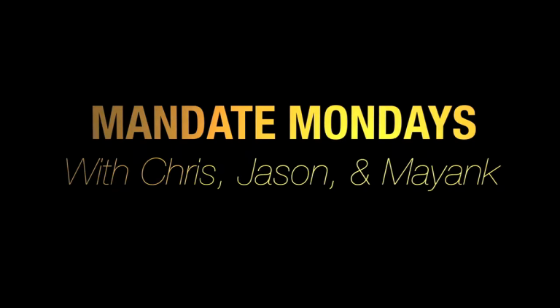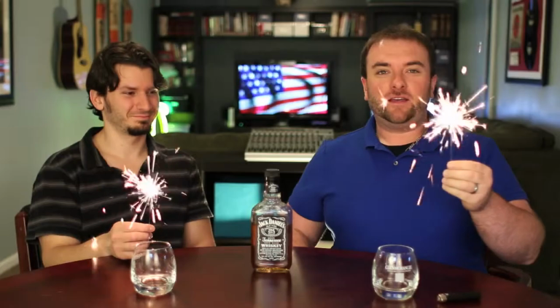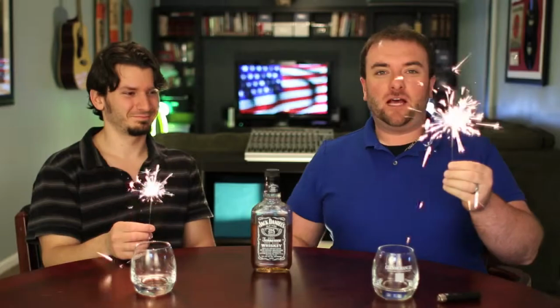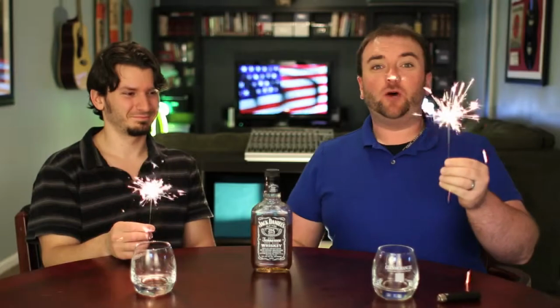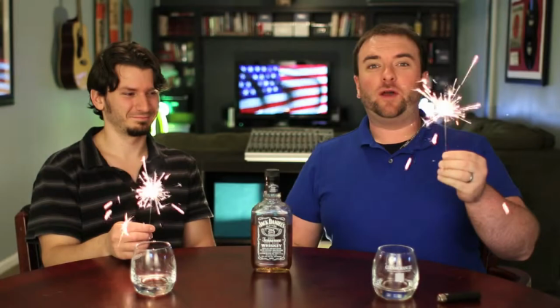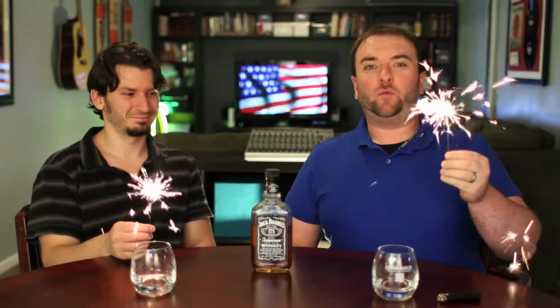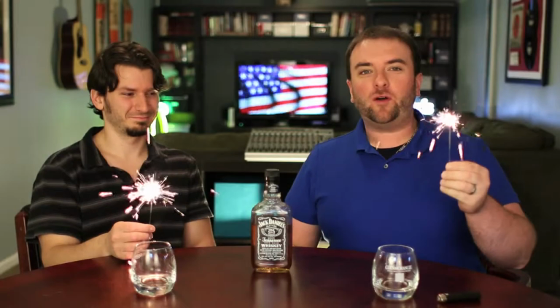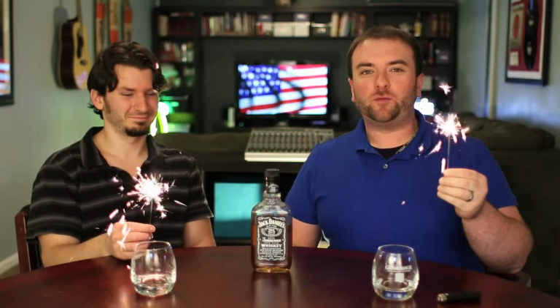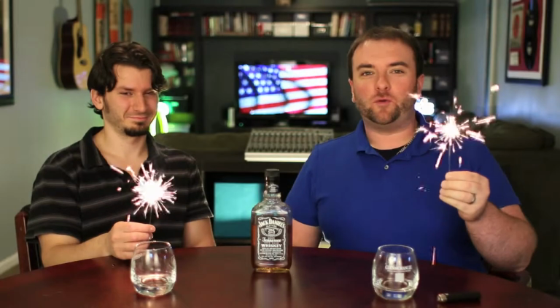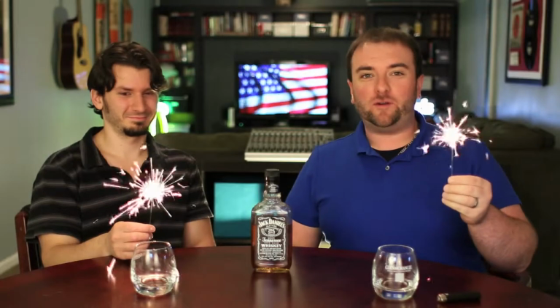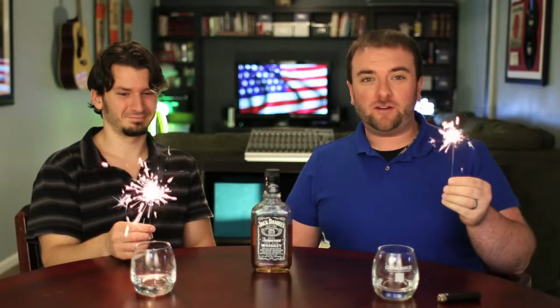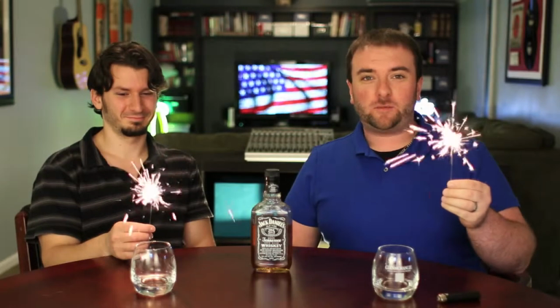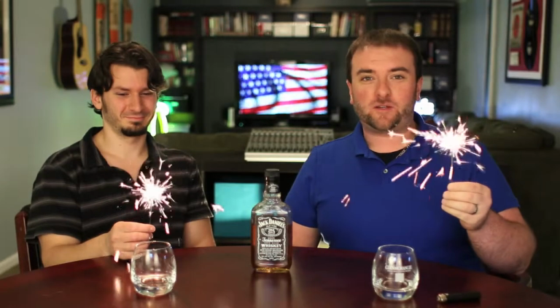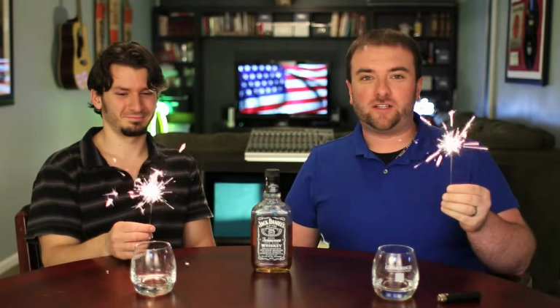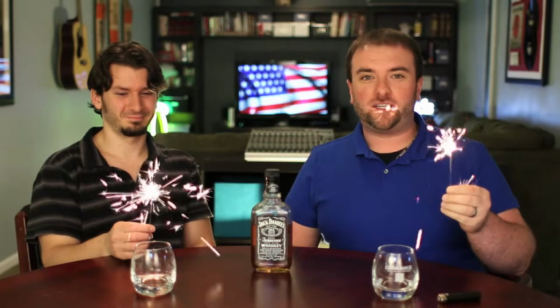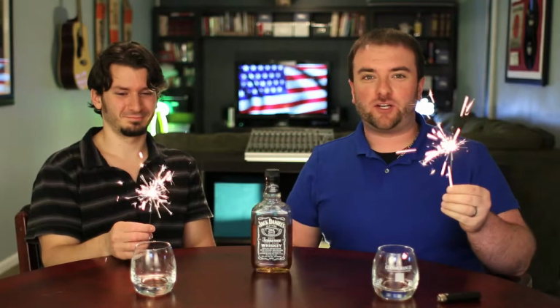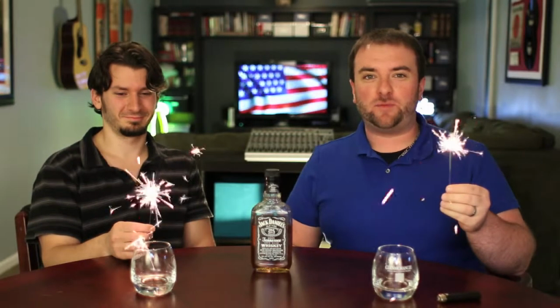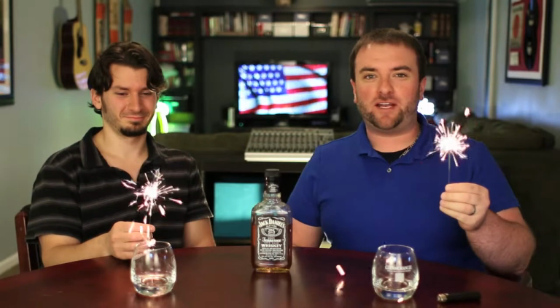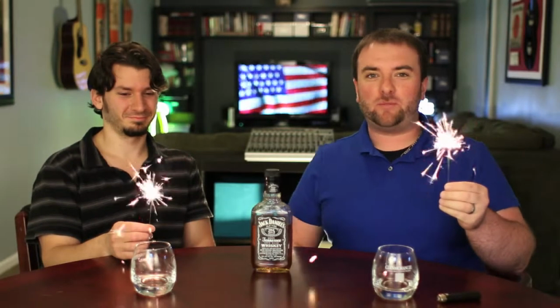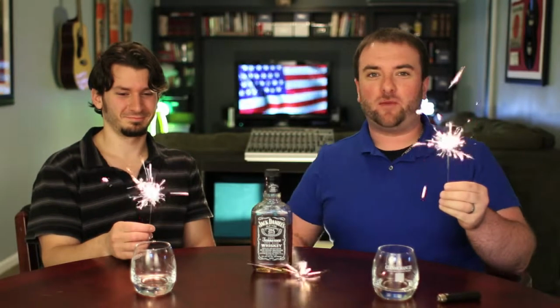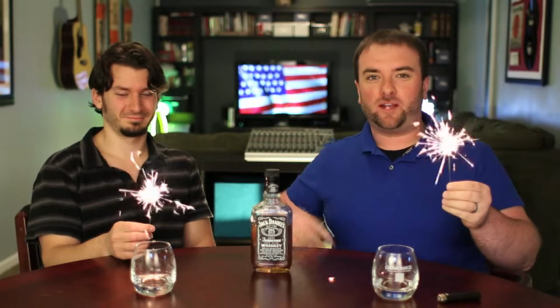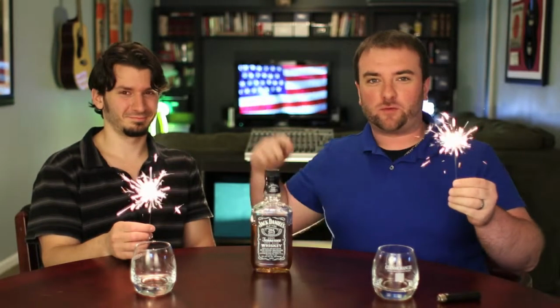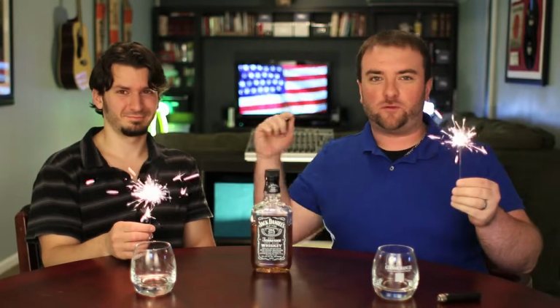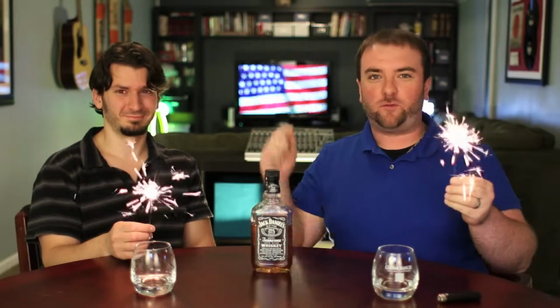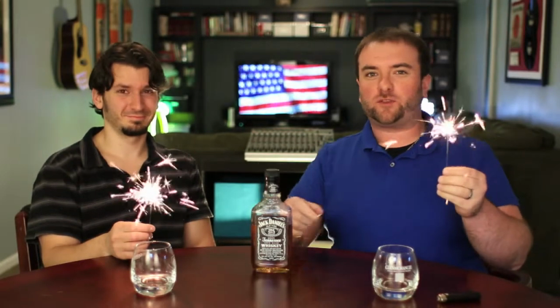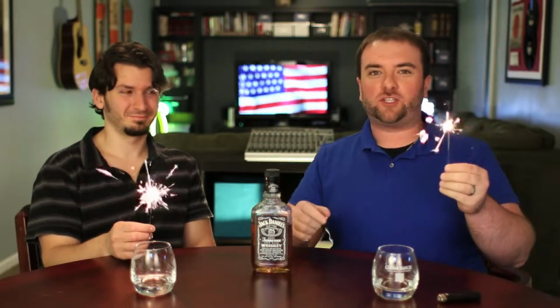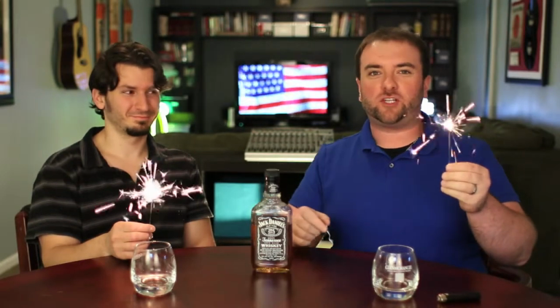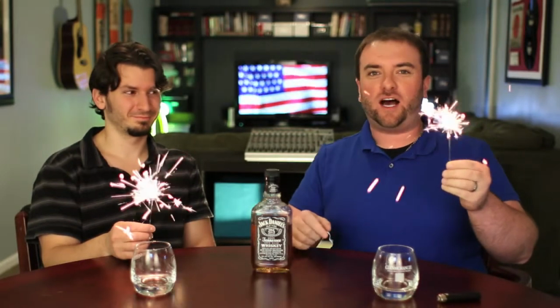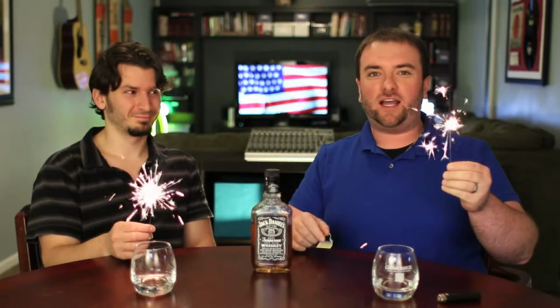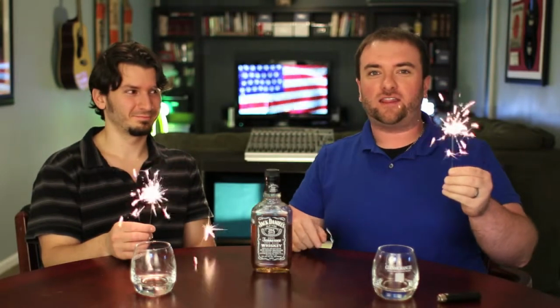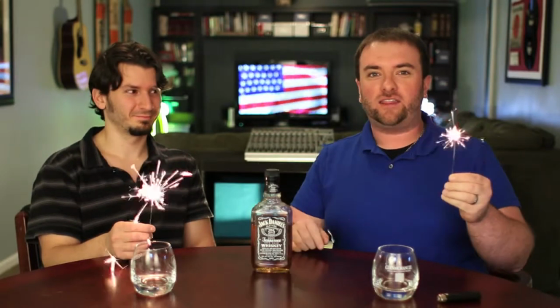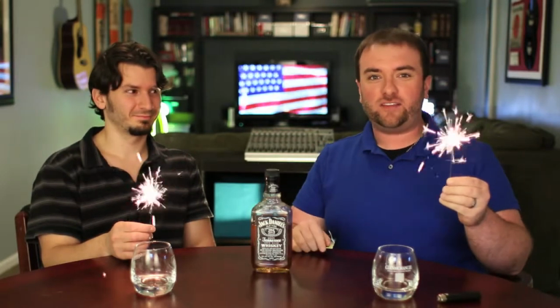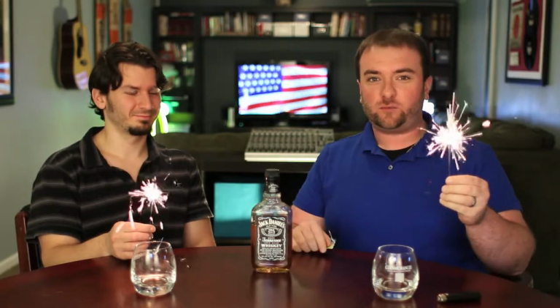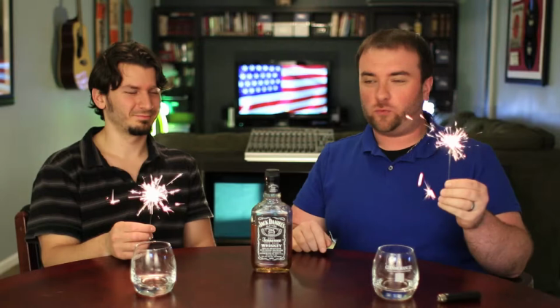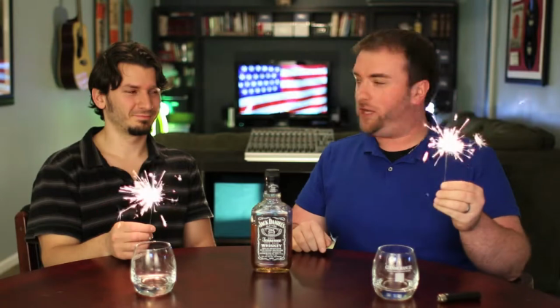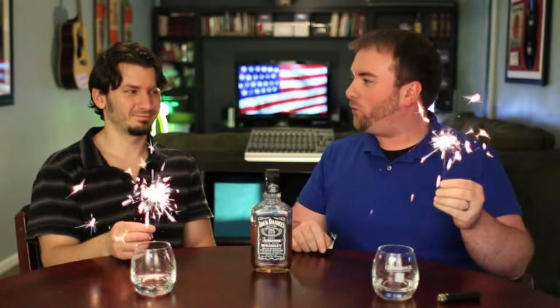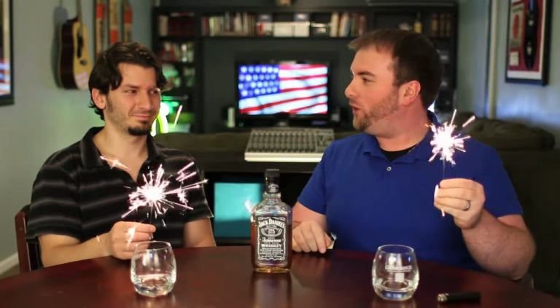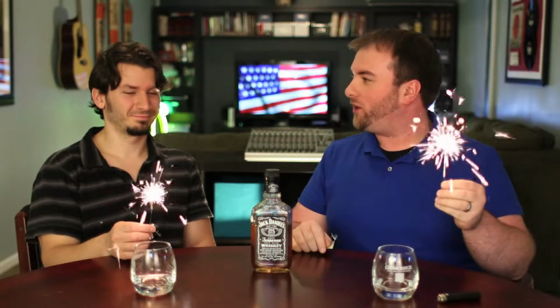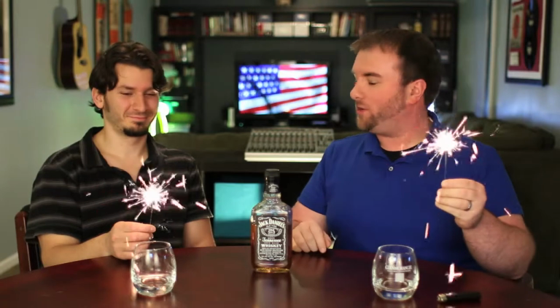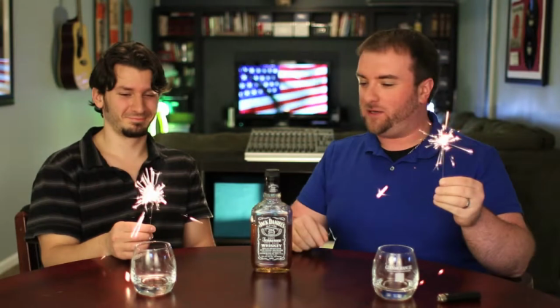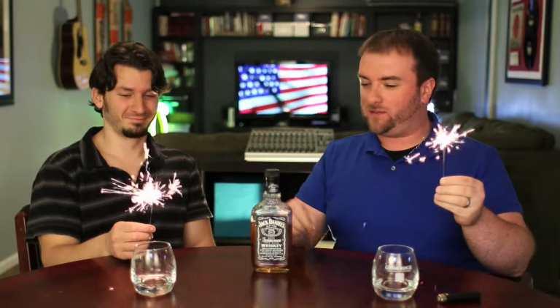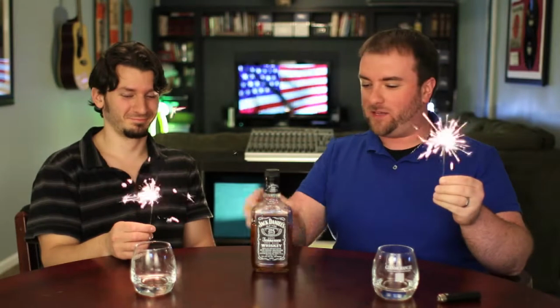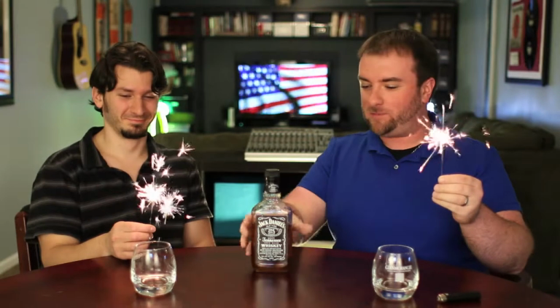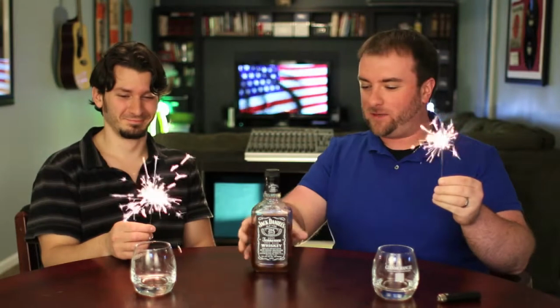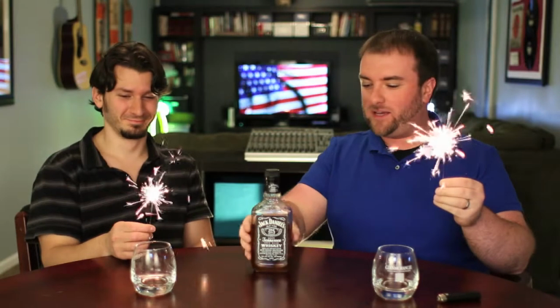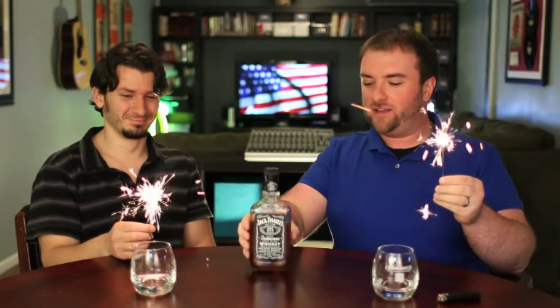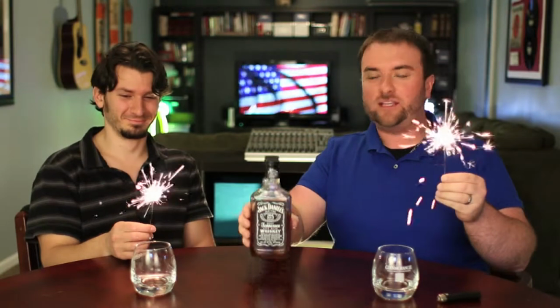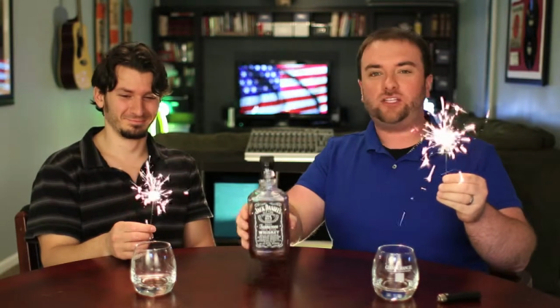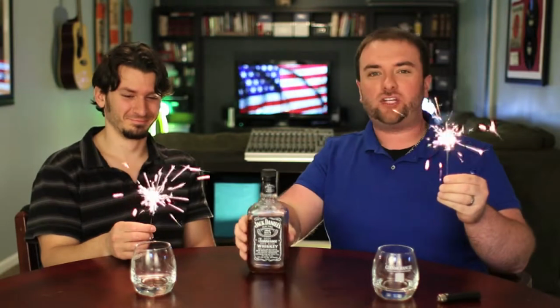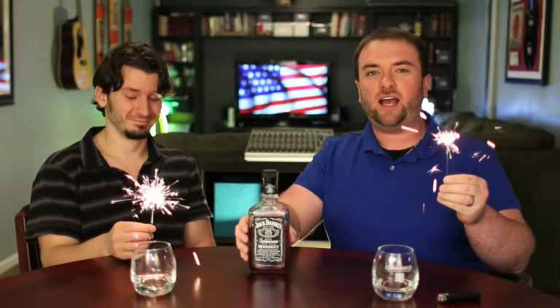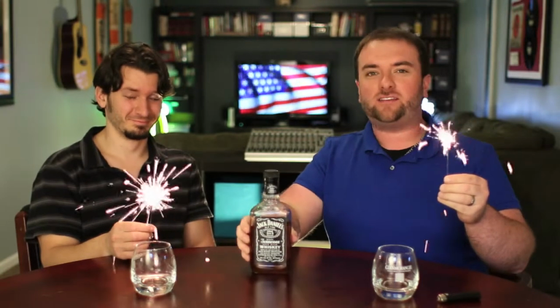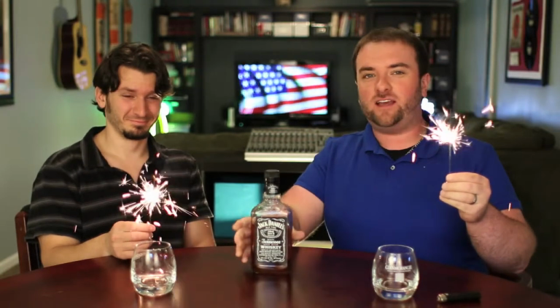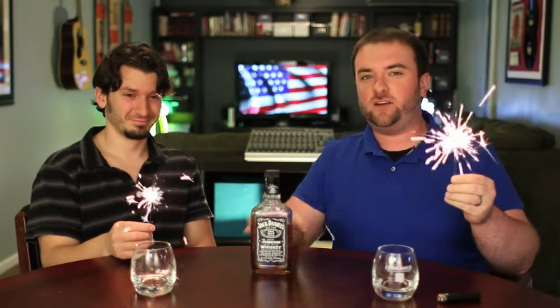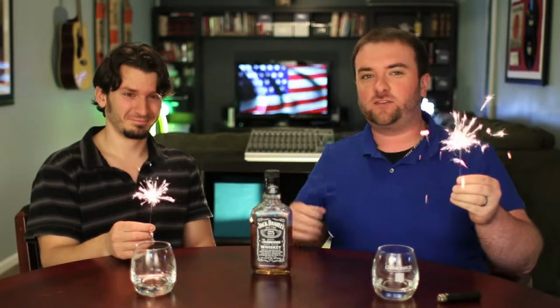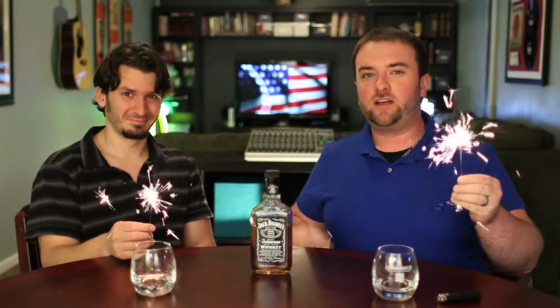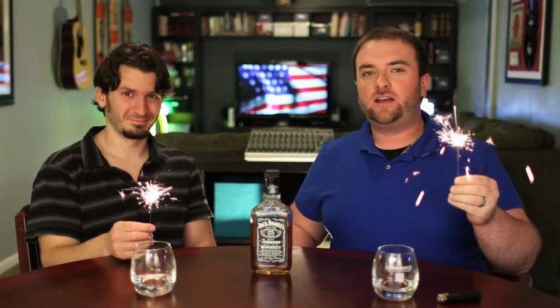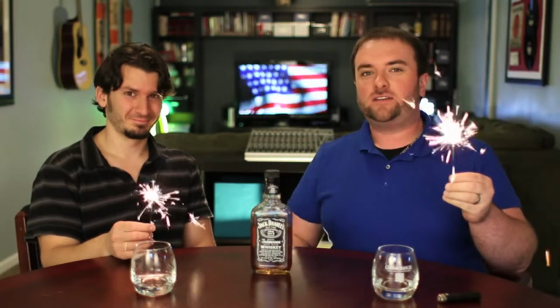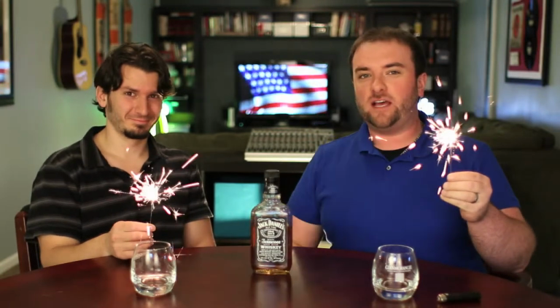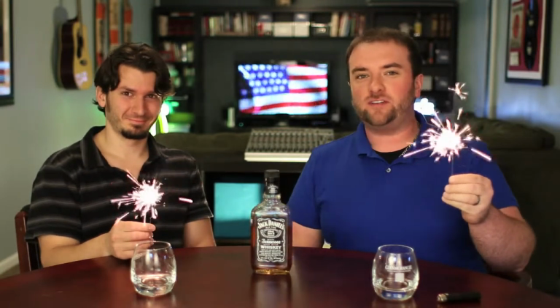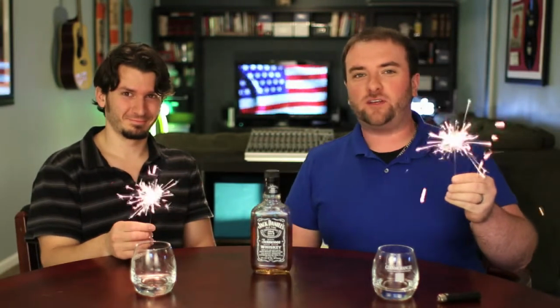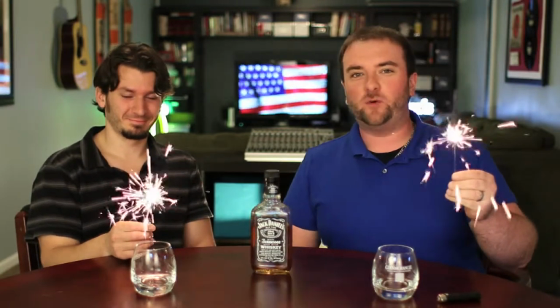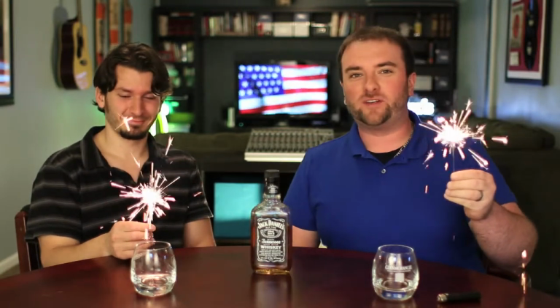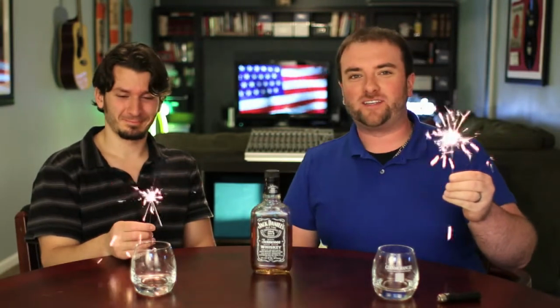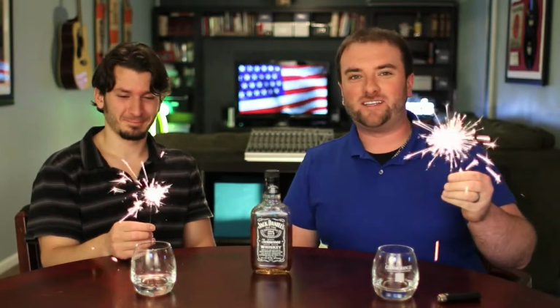Hello and welcome to a very special edition of Mandate Mondays for the 4th of July. This week we are going to be sampling the Jack Daniels Tennessee Whiskey.